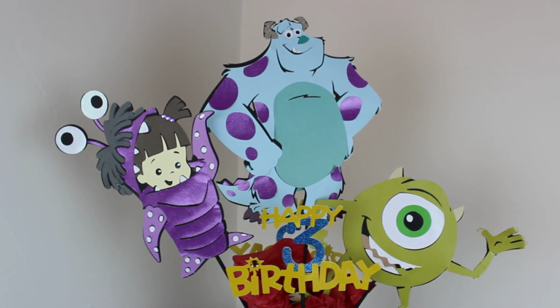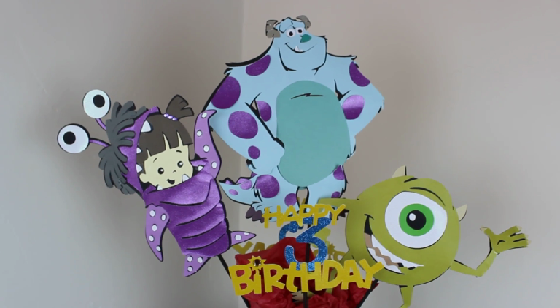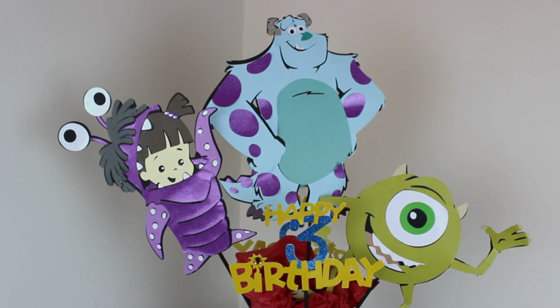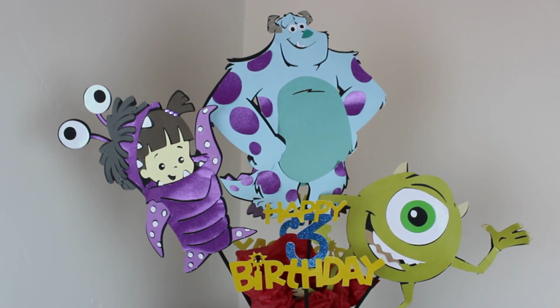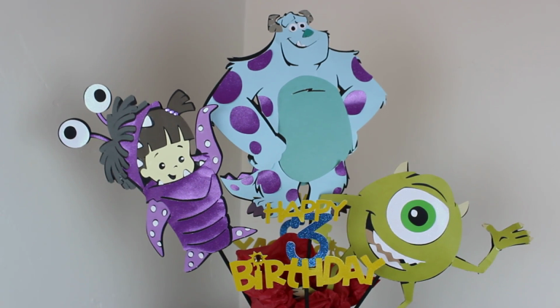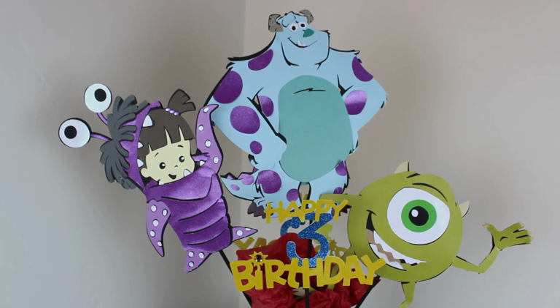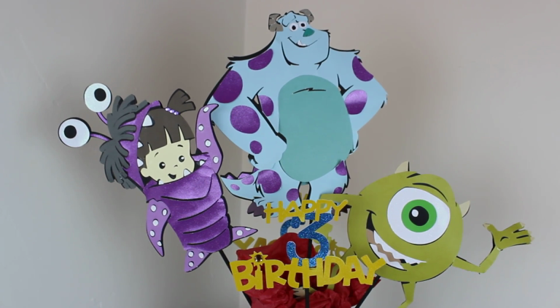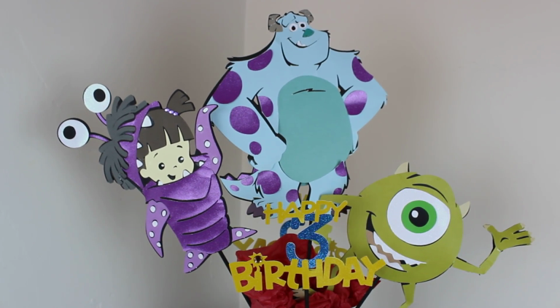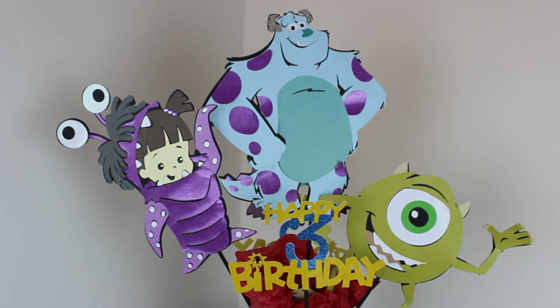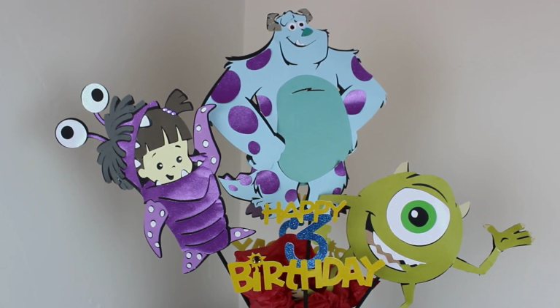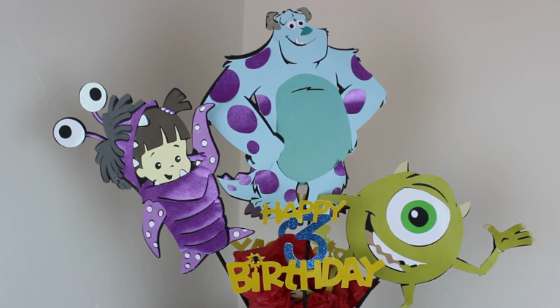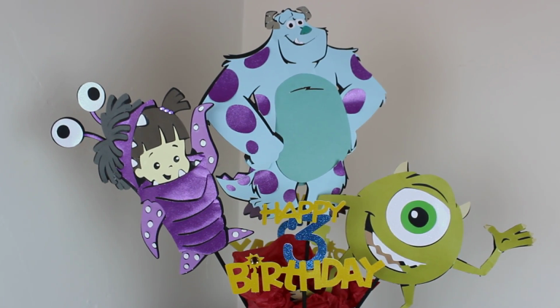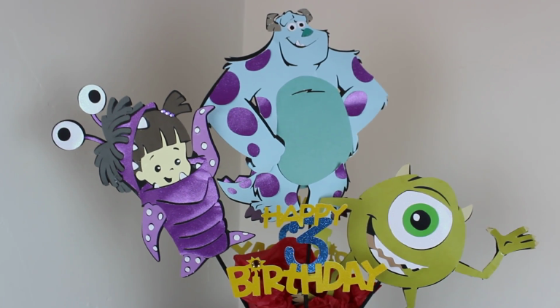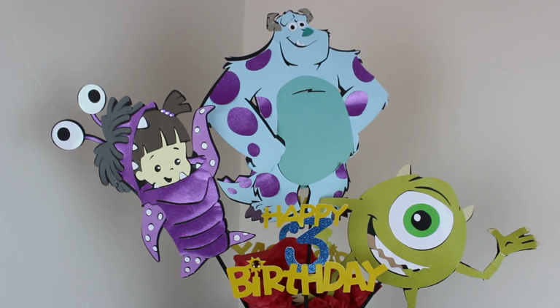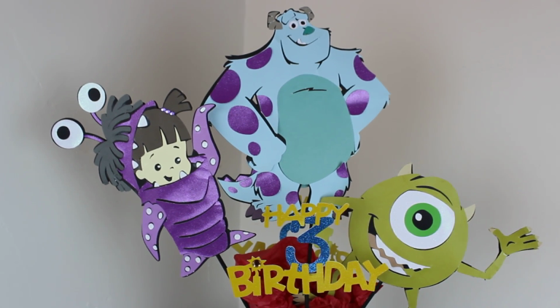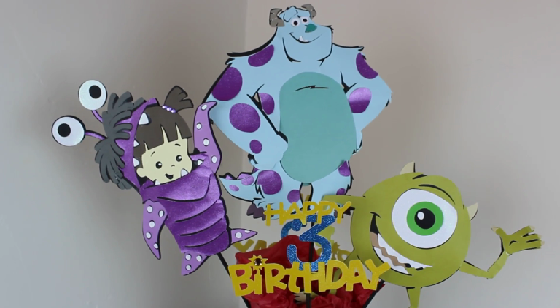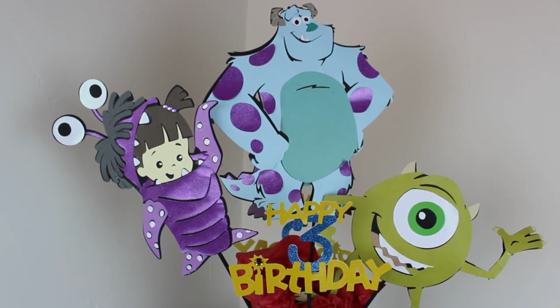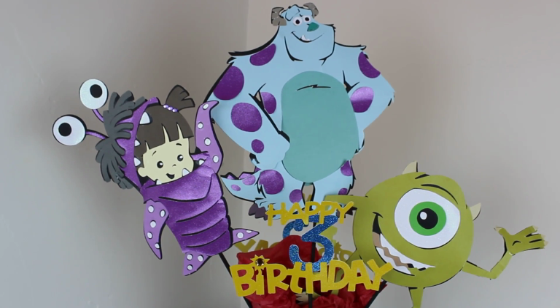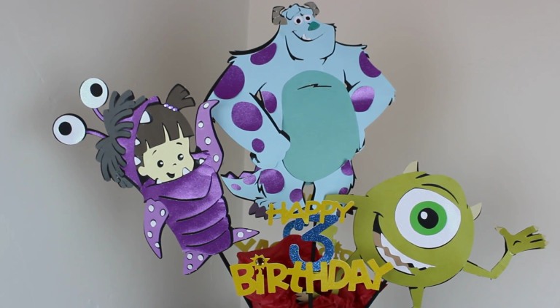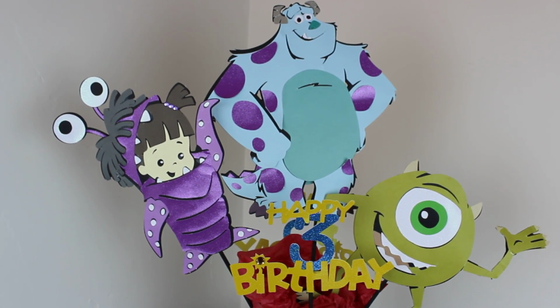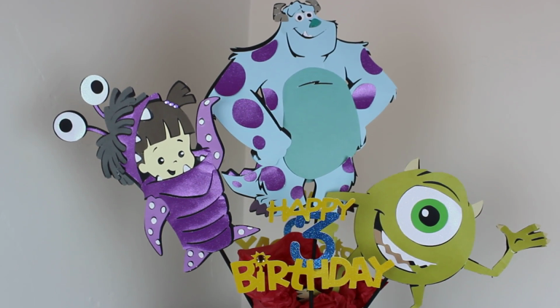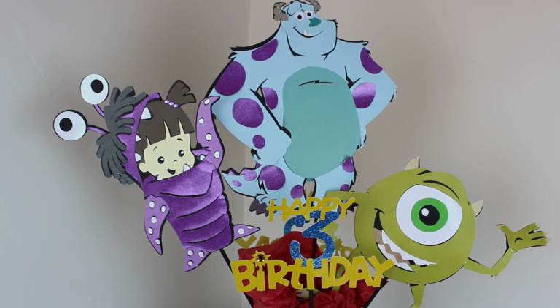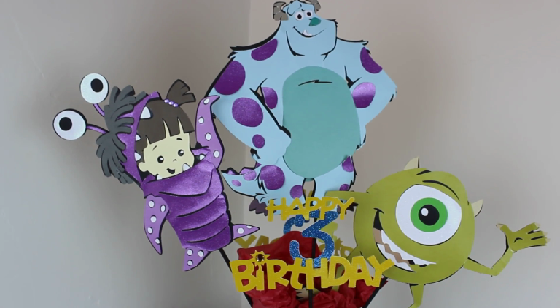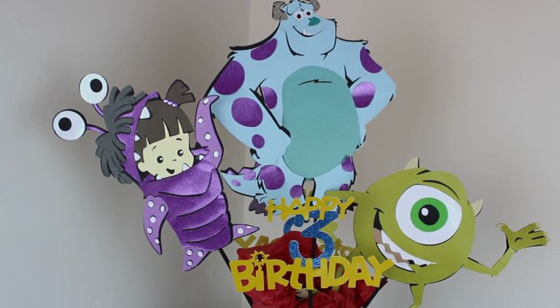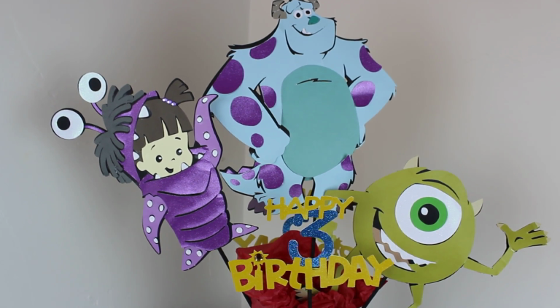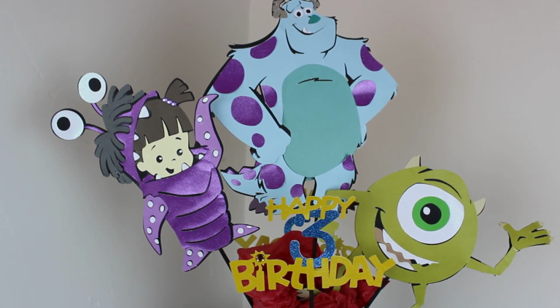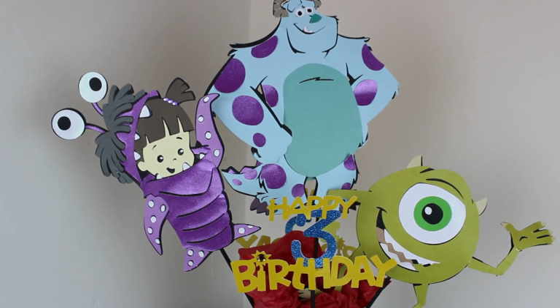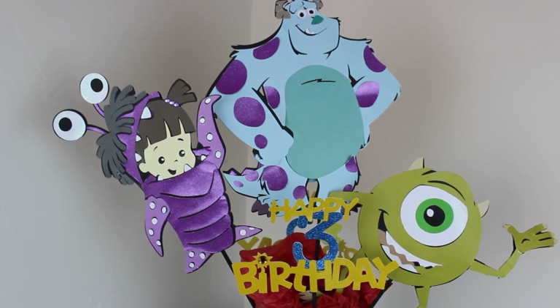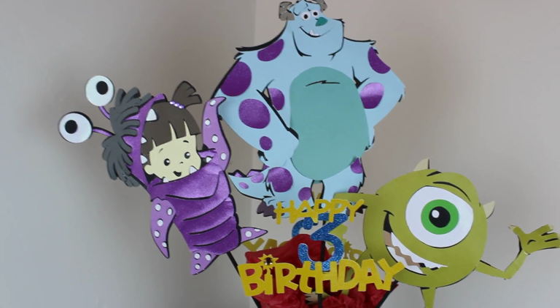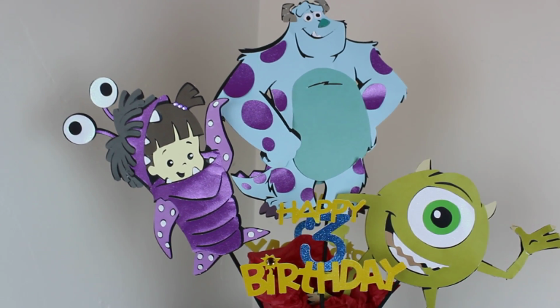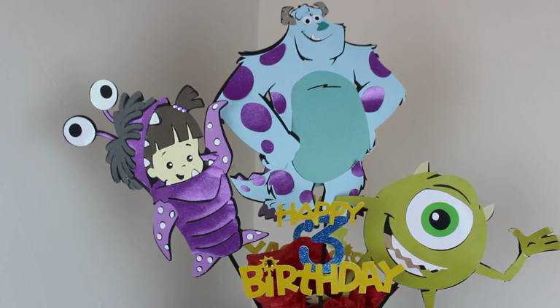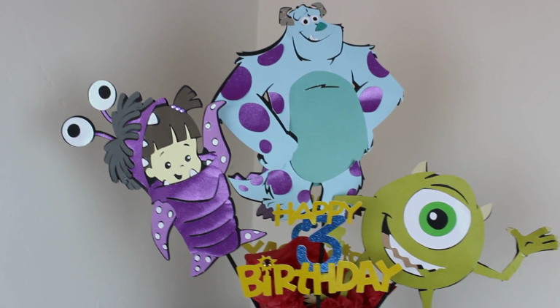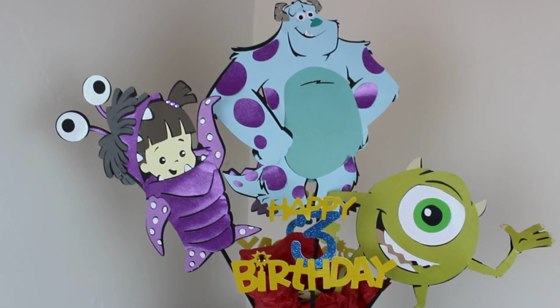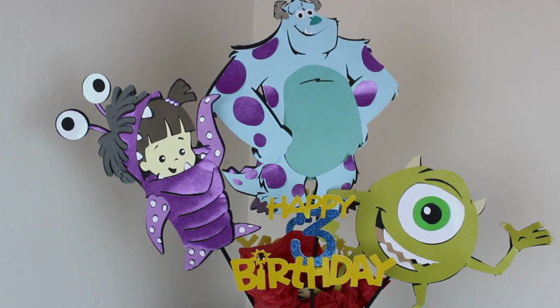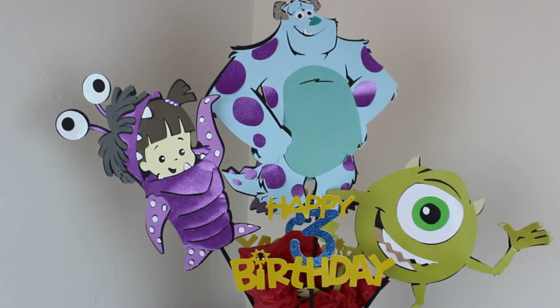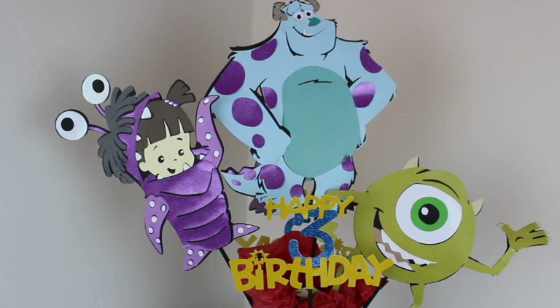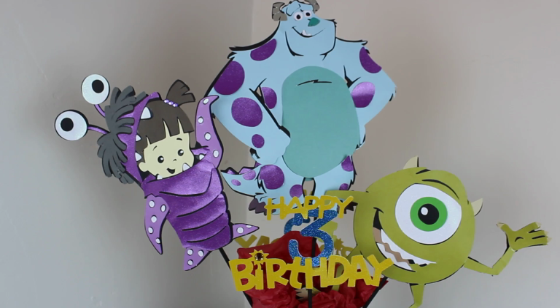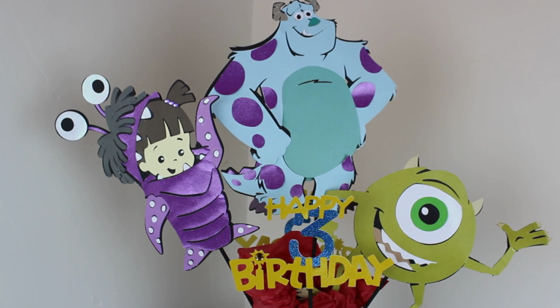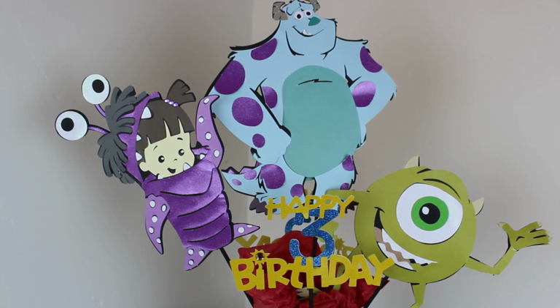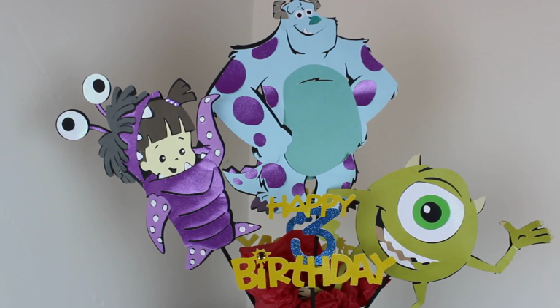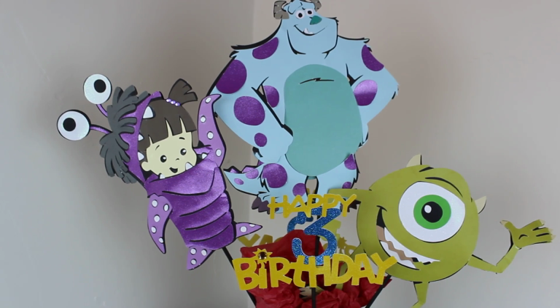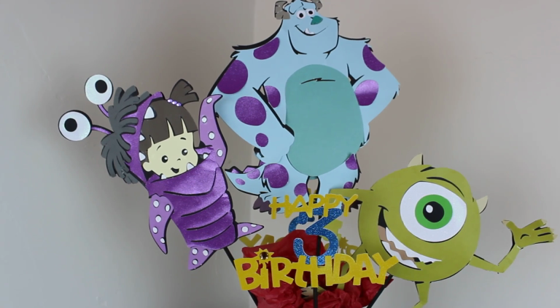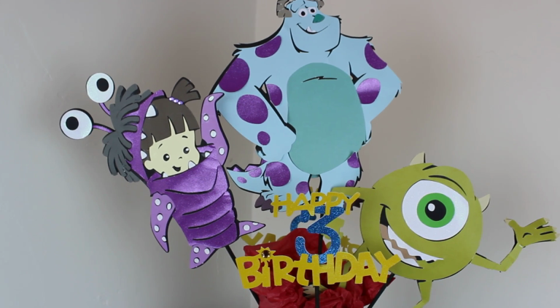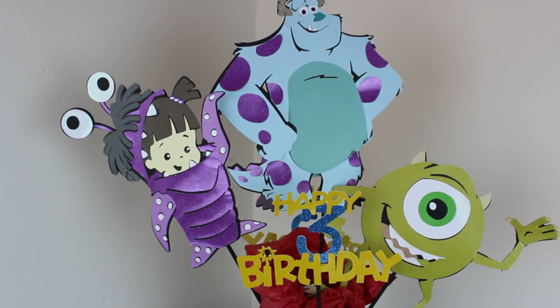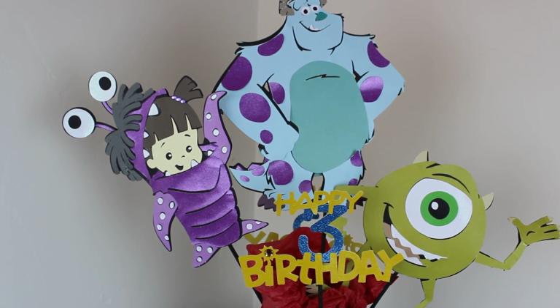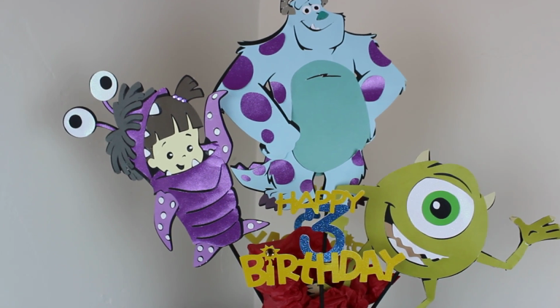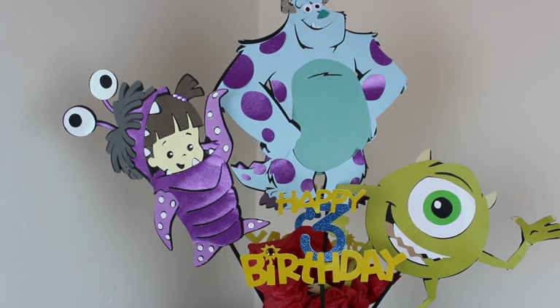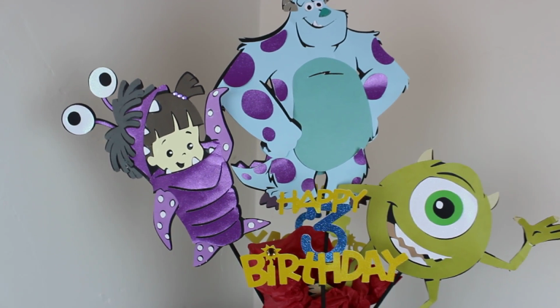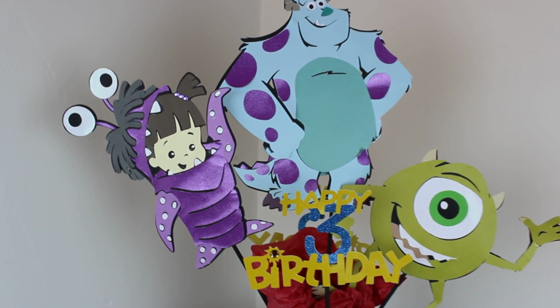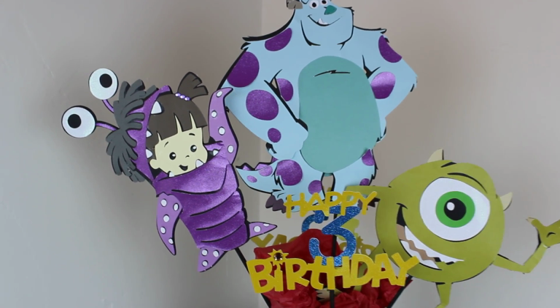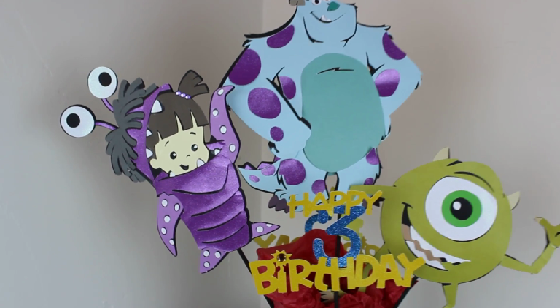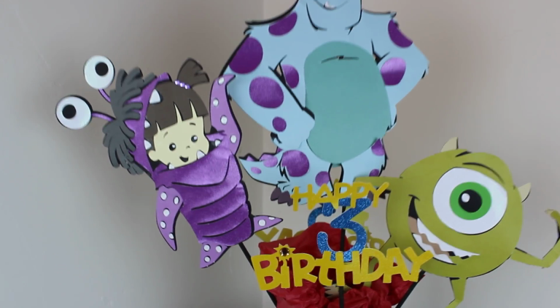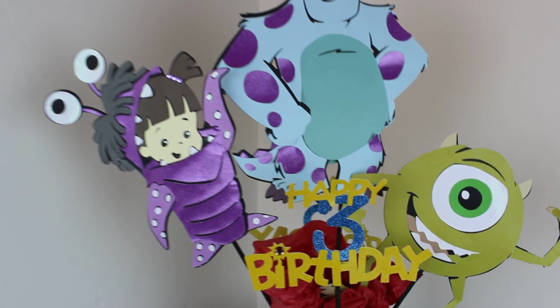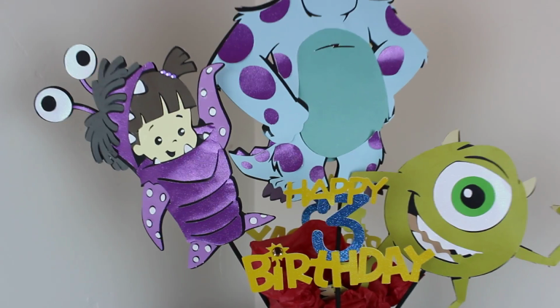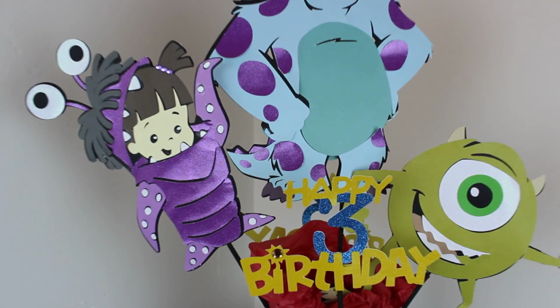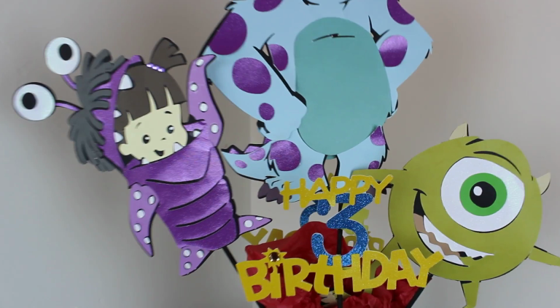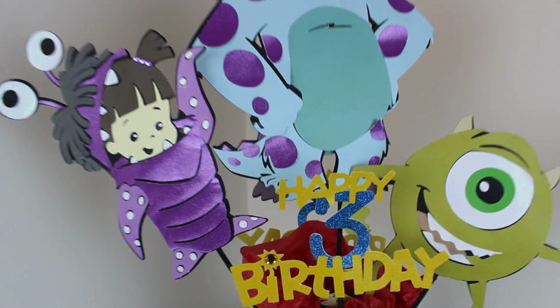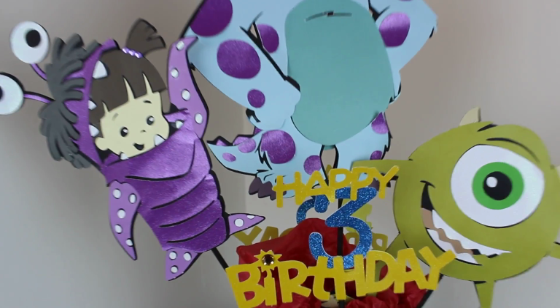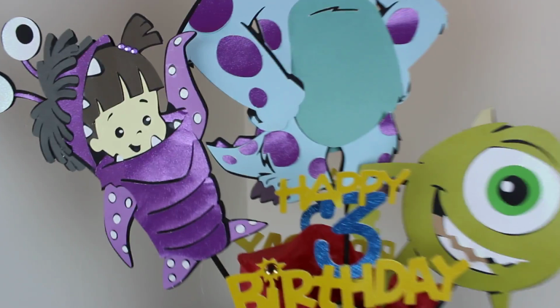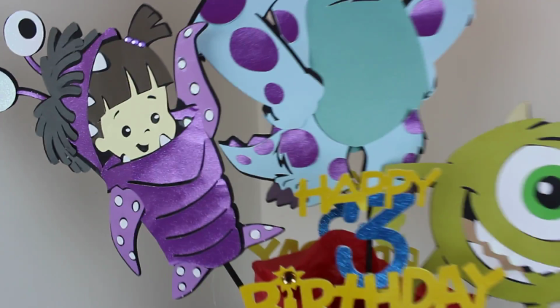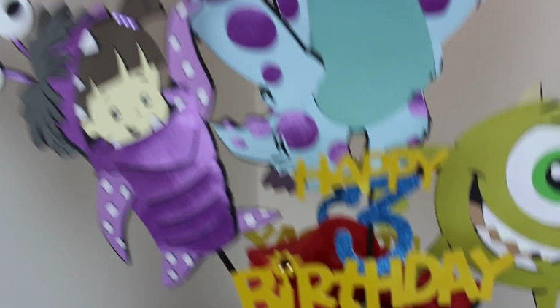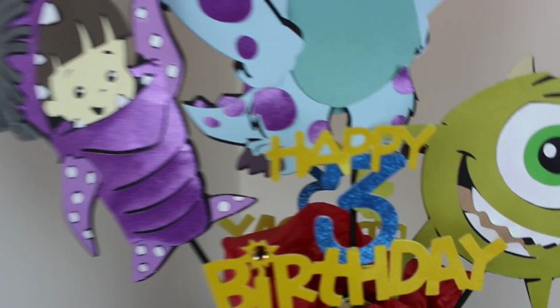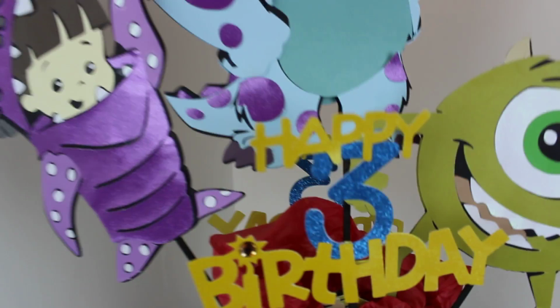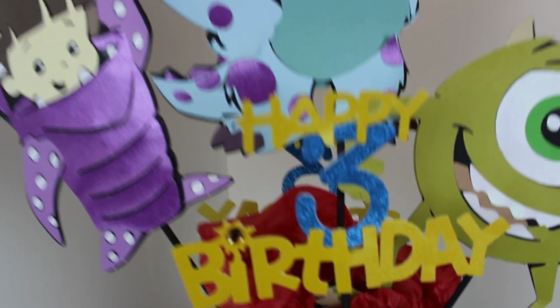Hey YouTube, this is Raquel with Crafting R Us and I've been working on some table decorations for a third birthday party.